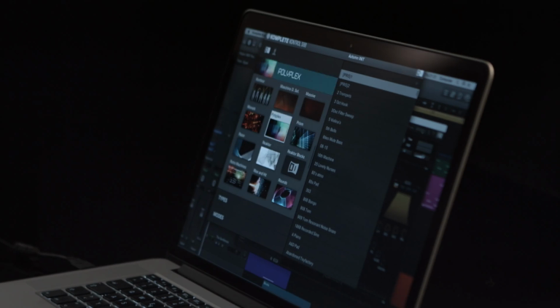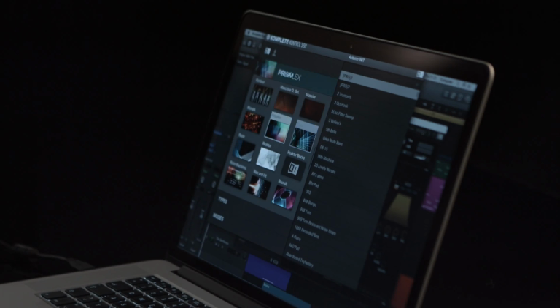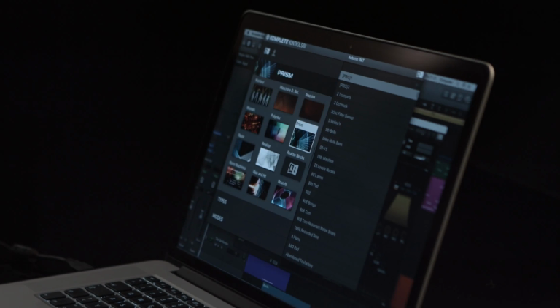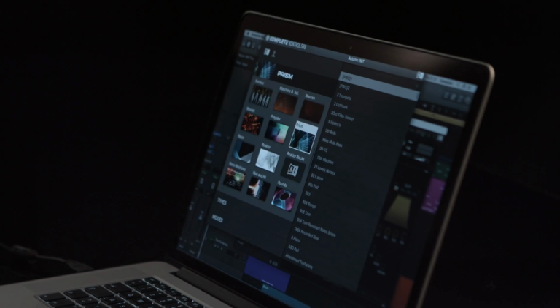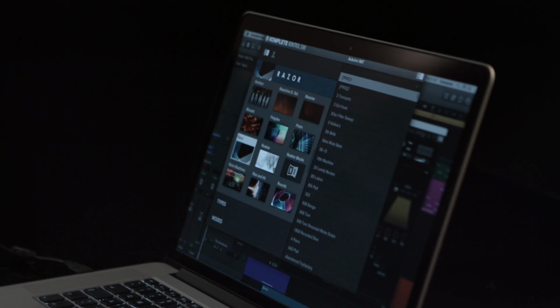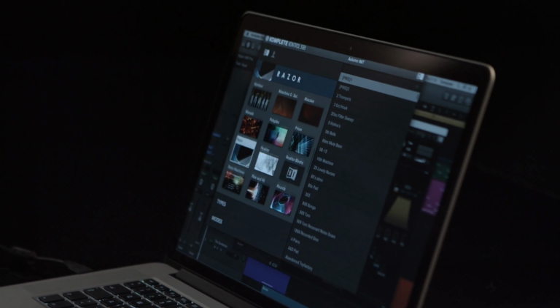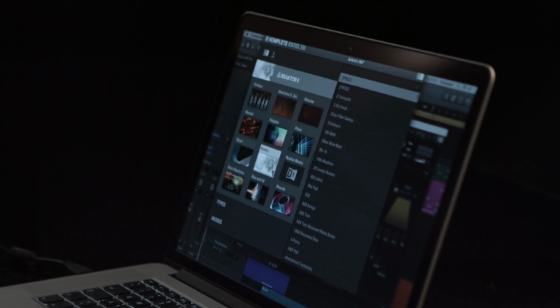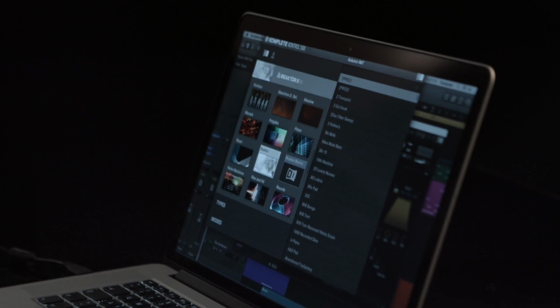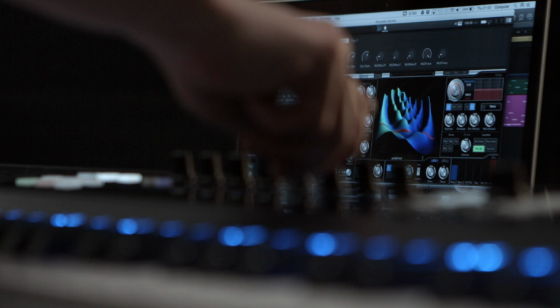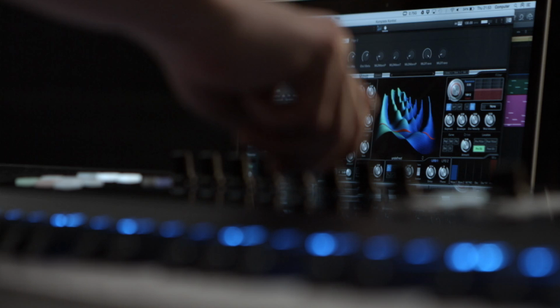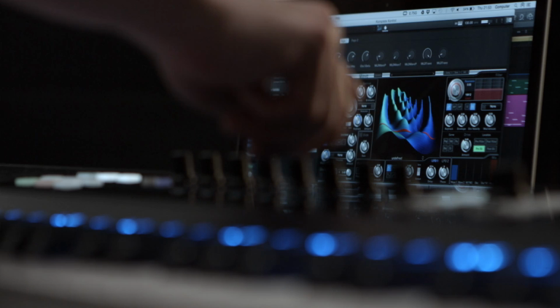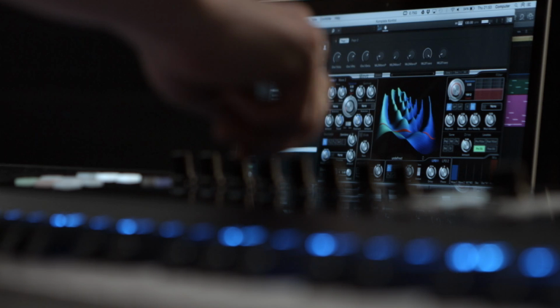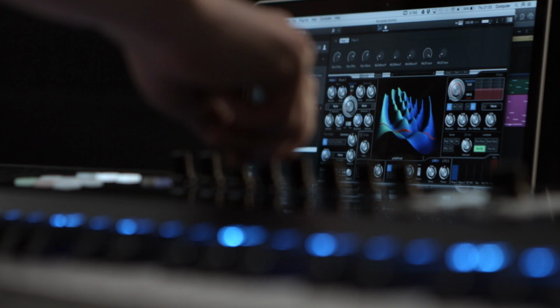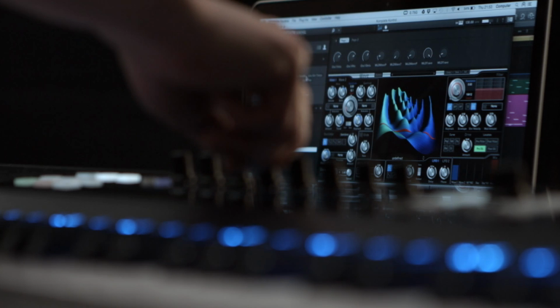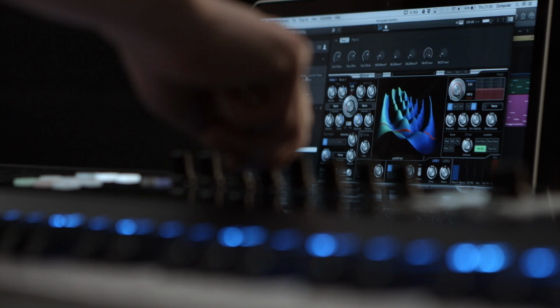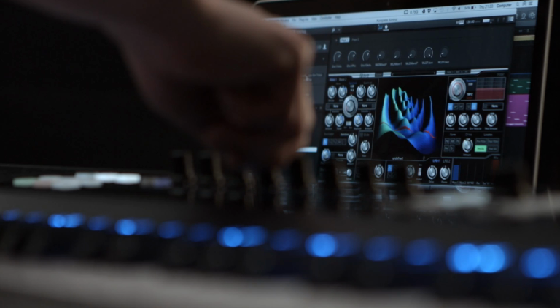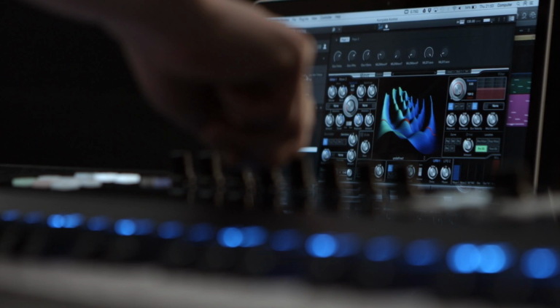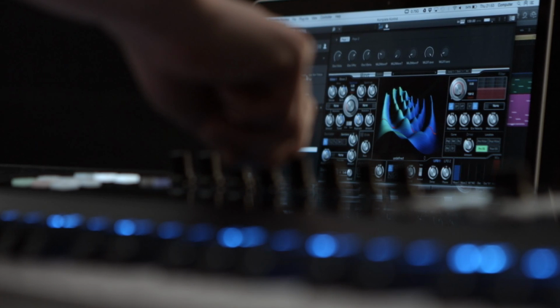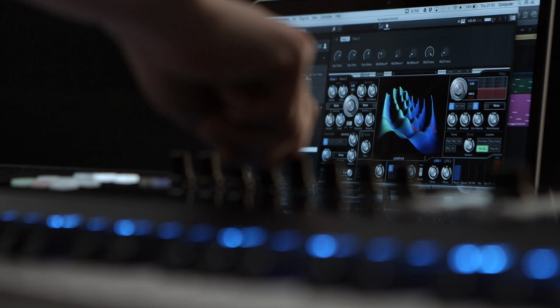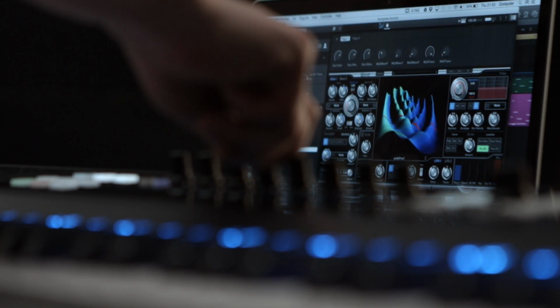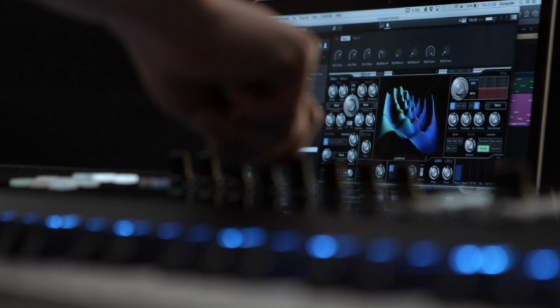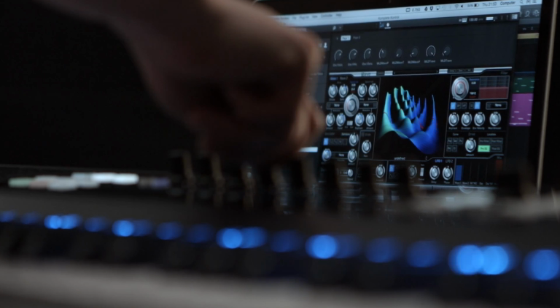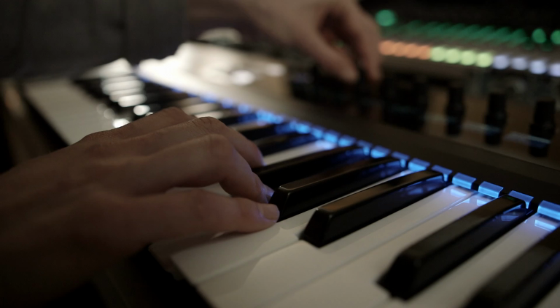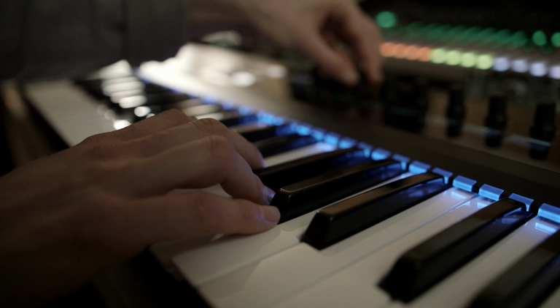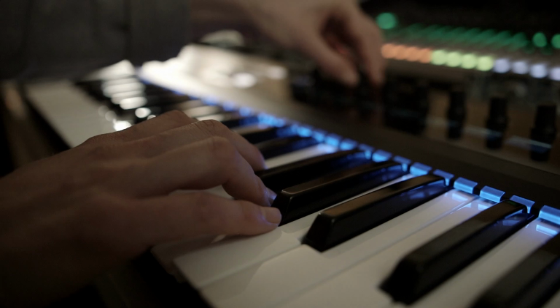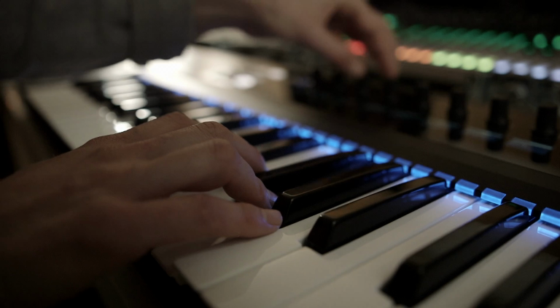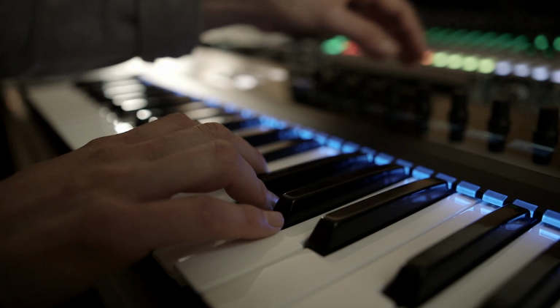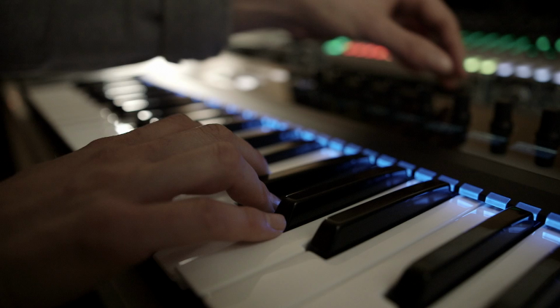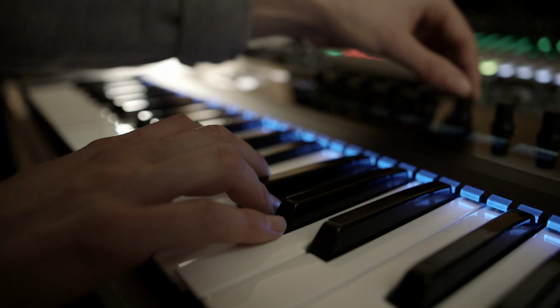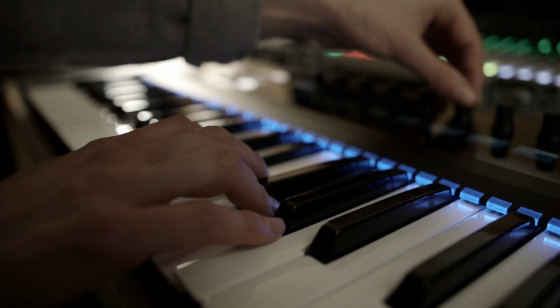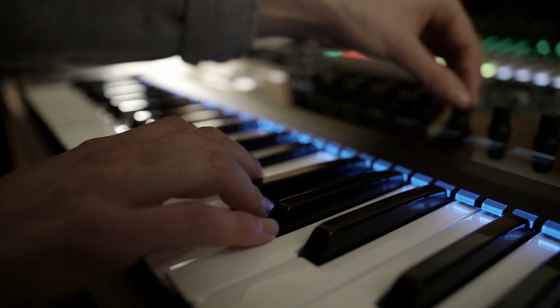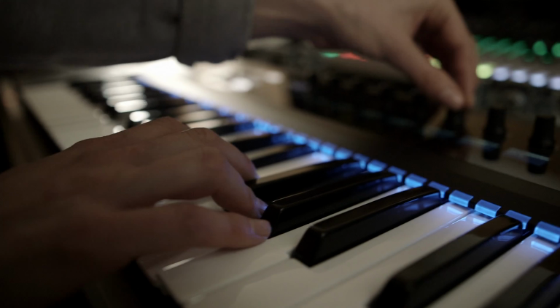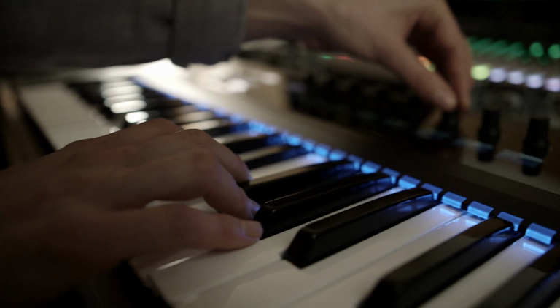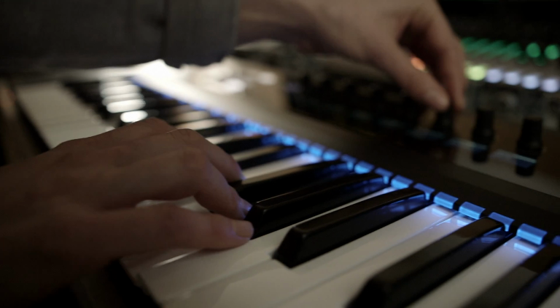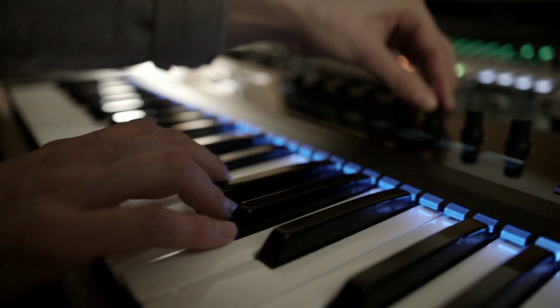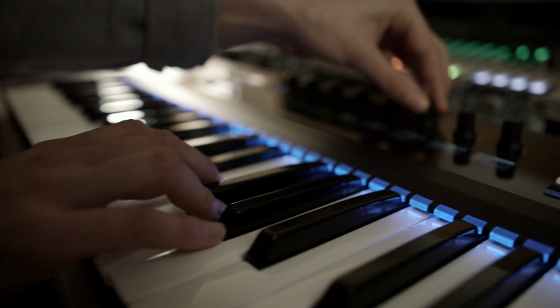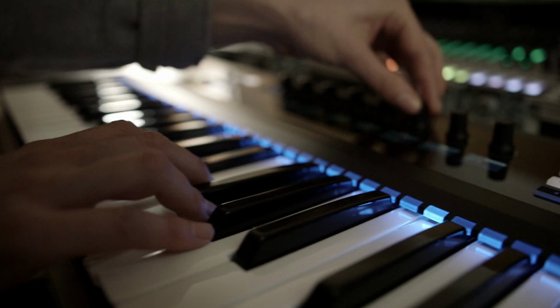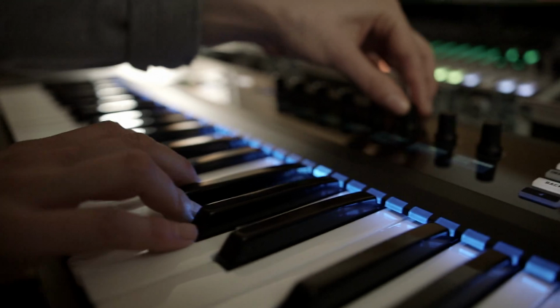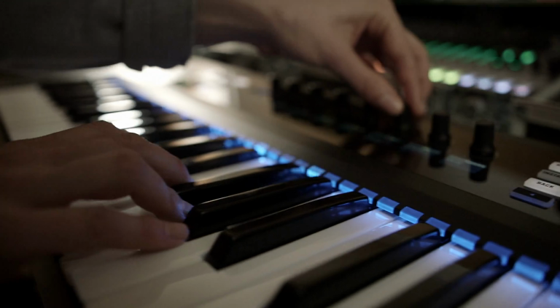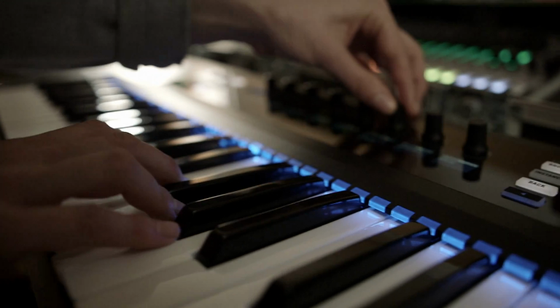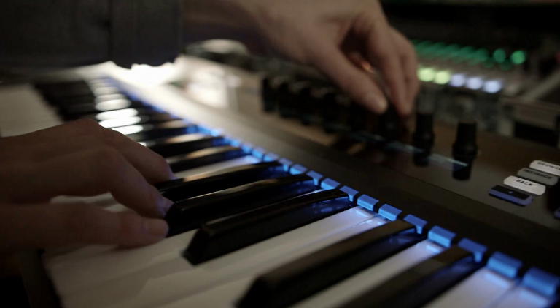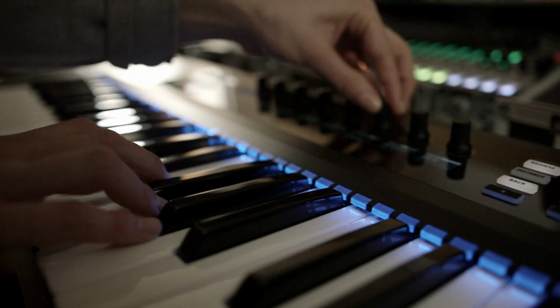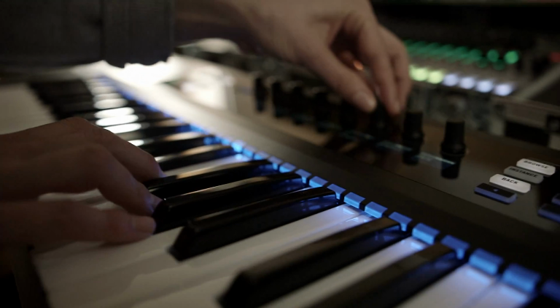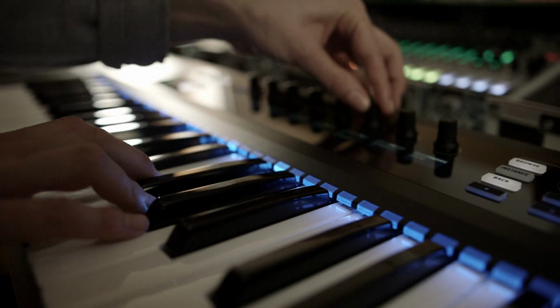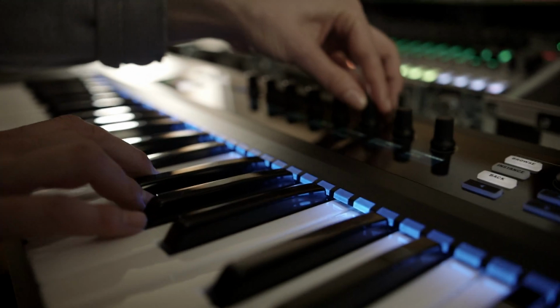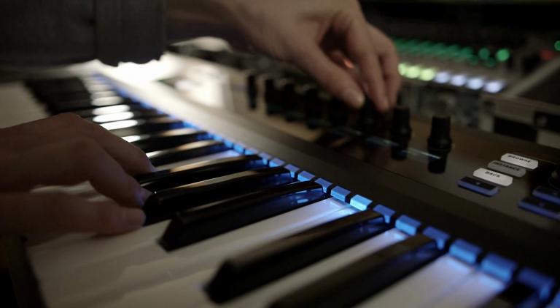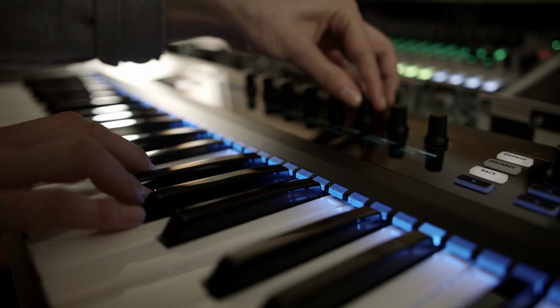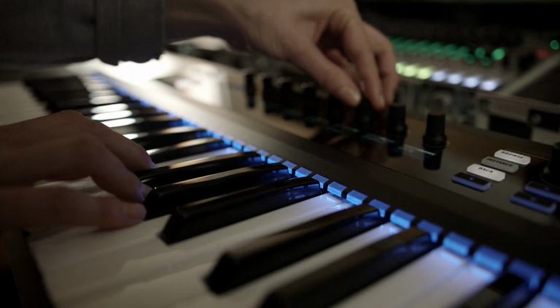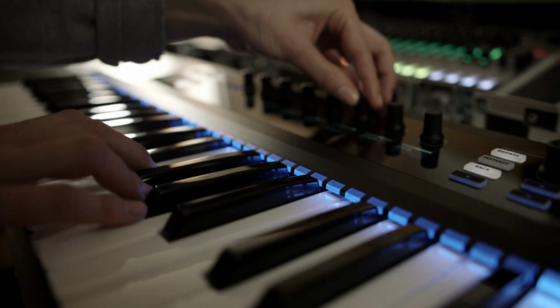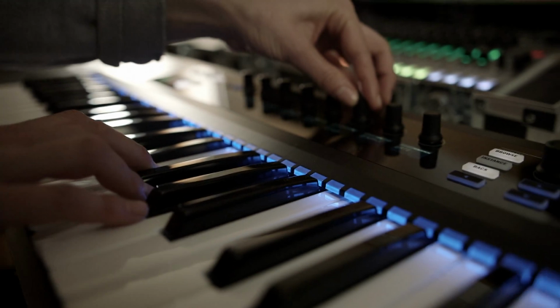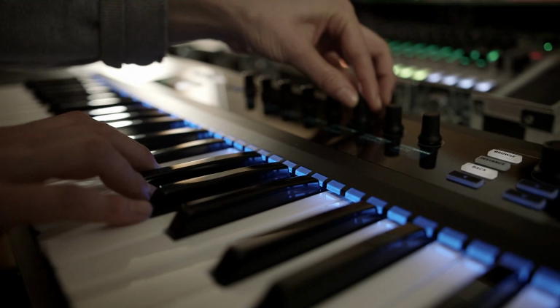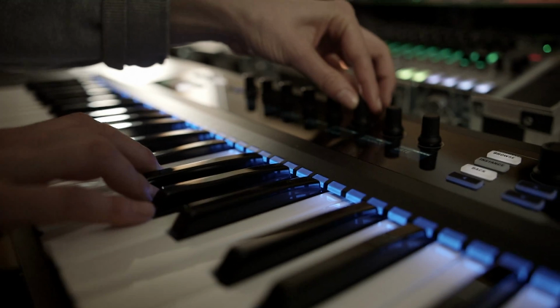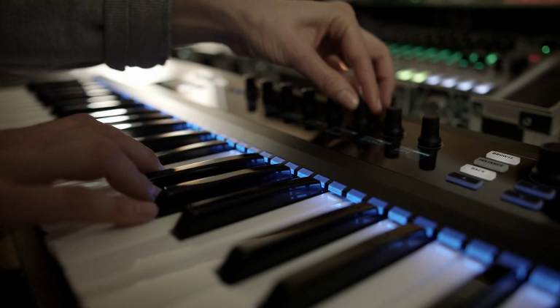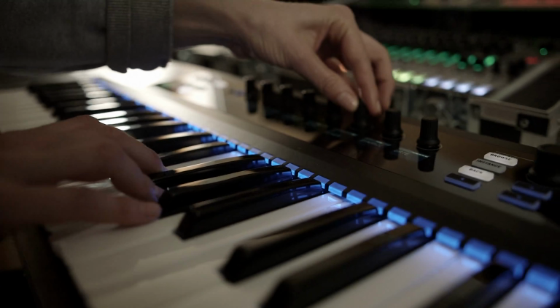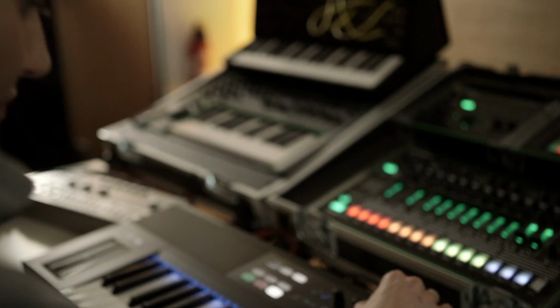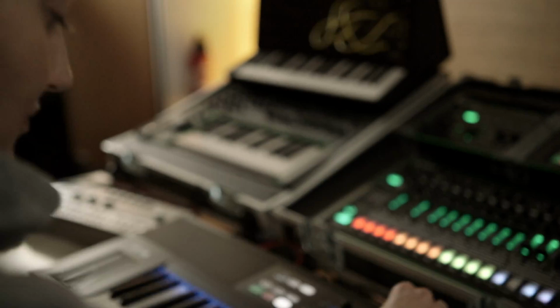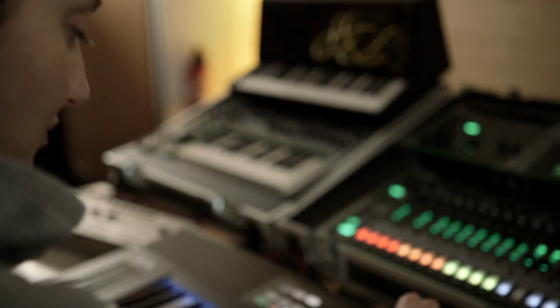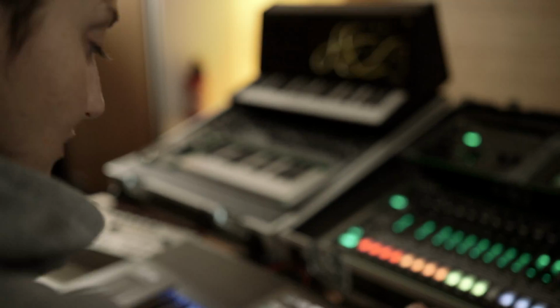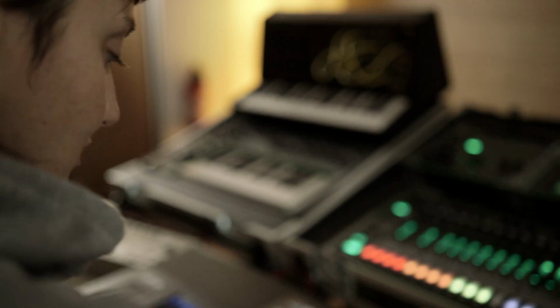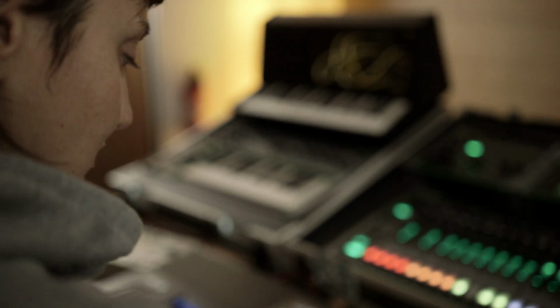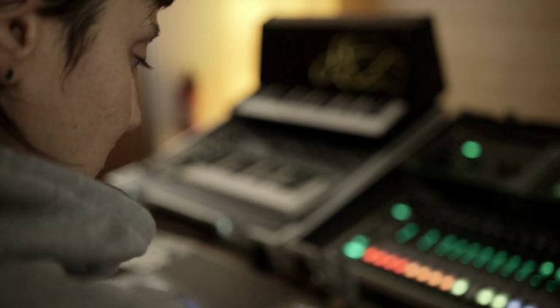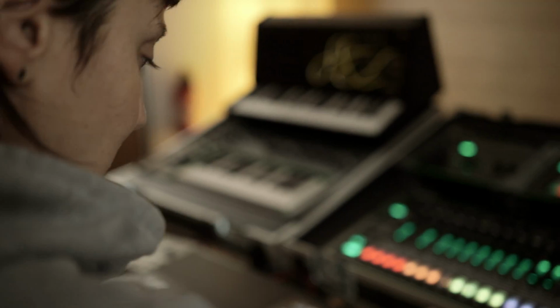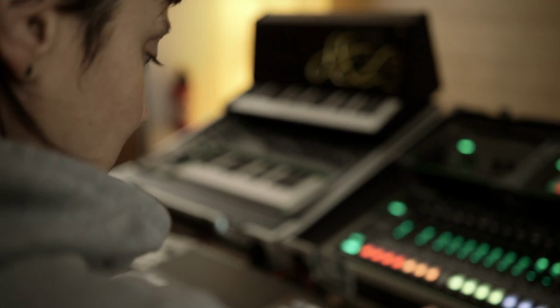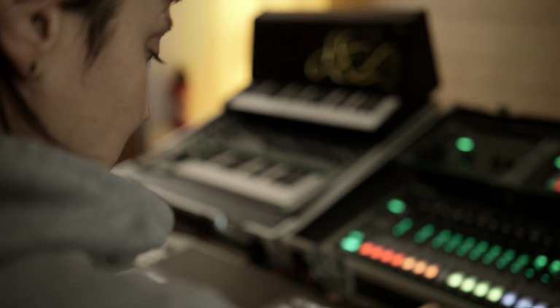Complete Control unites all your software instruments and even your hardware synthesizers. Just connect MIDI and let the Smart Play features bring new life to your rig.